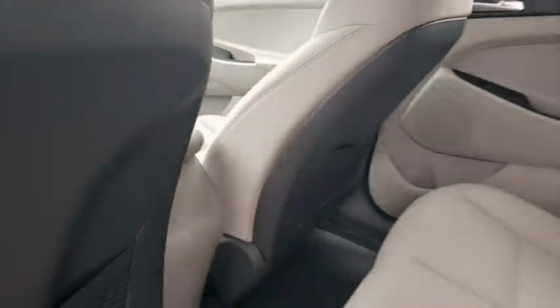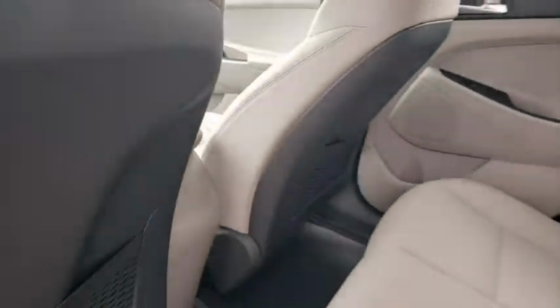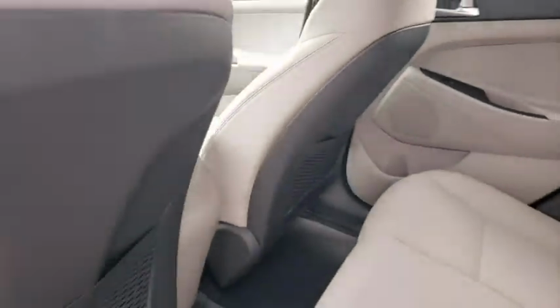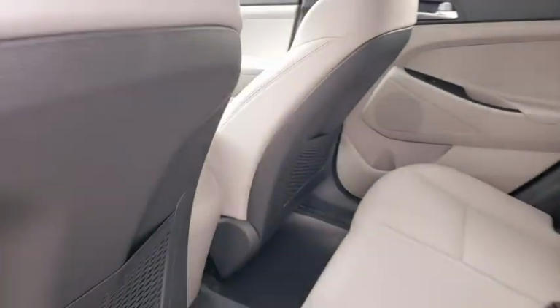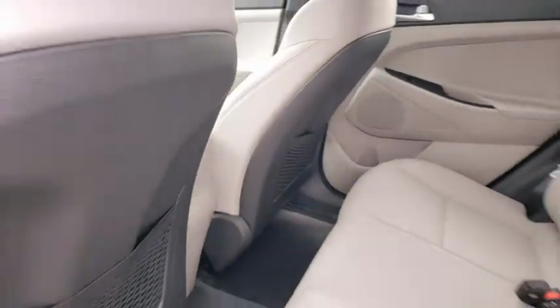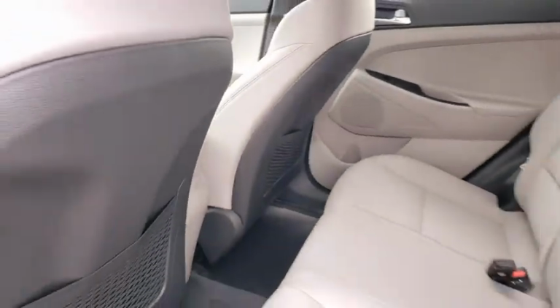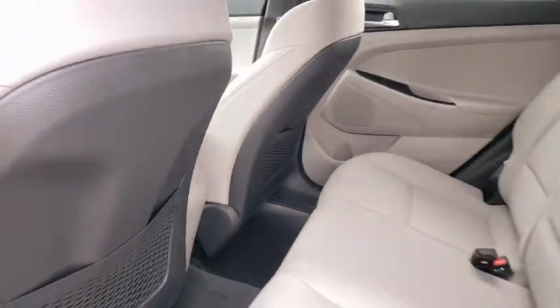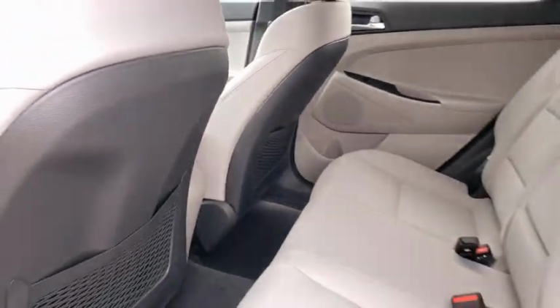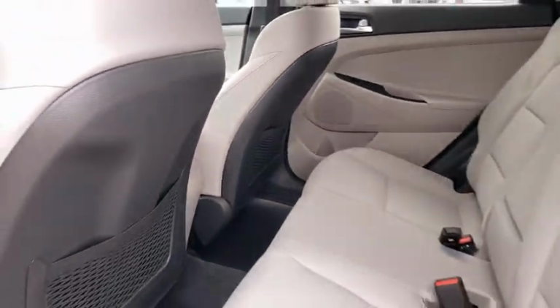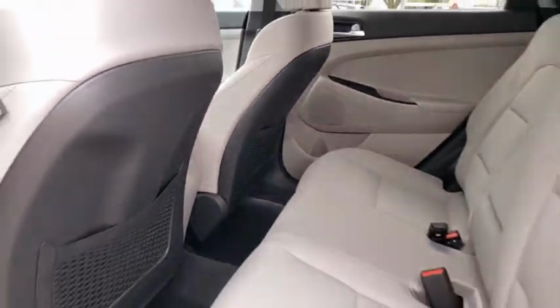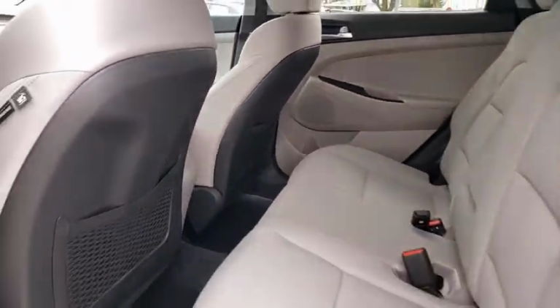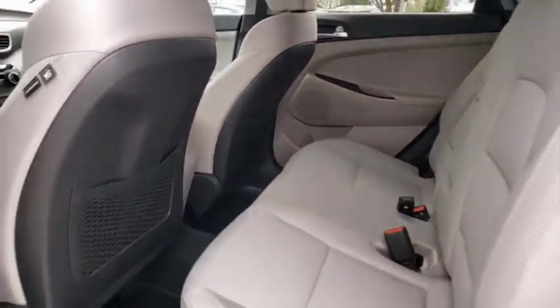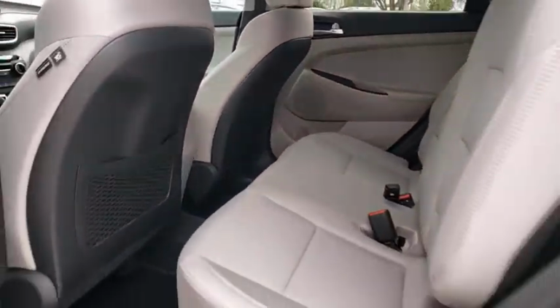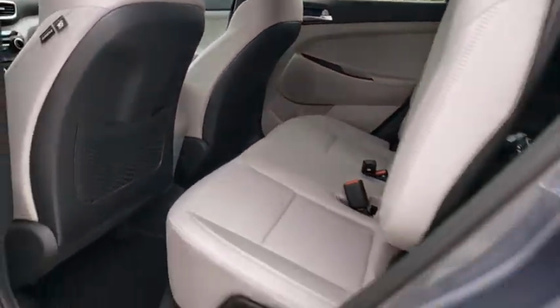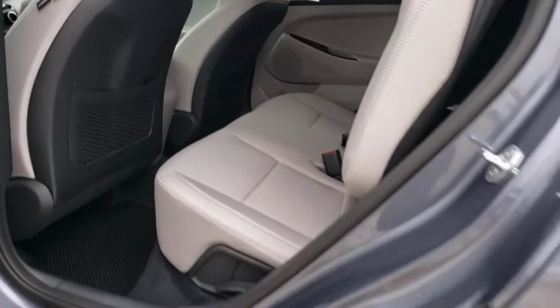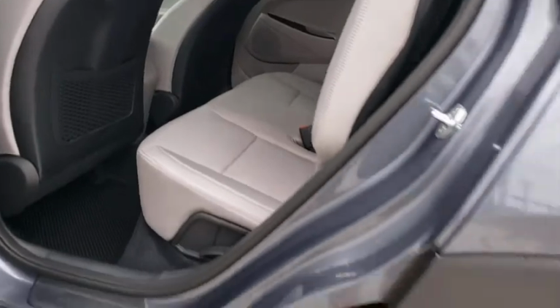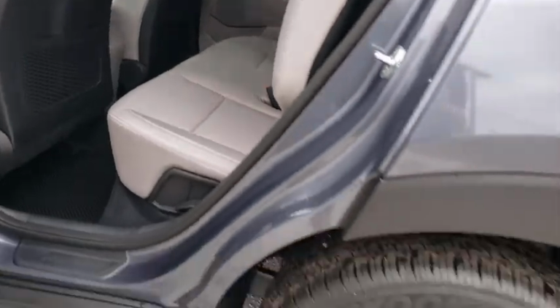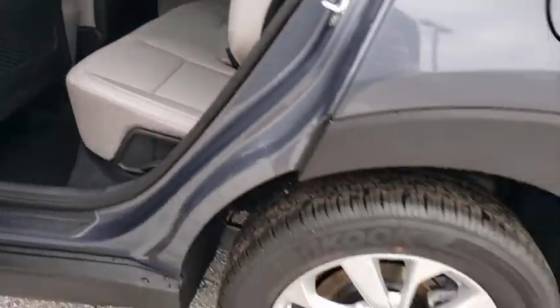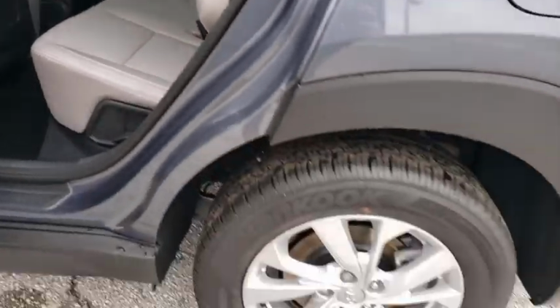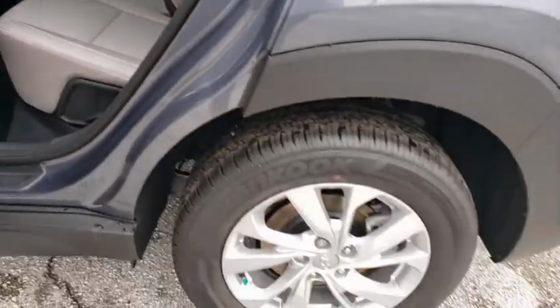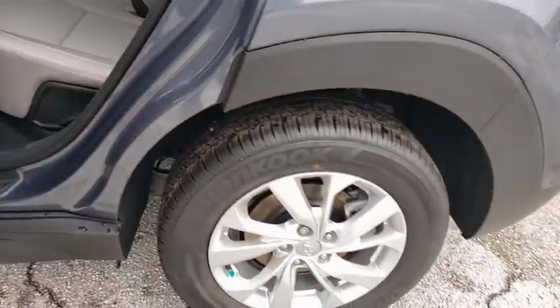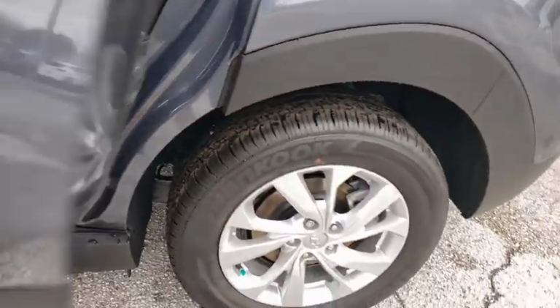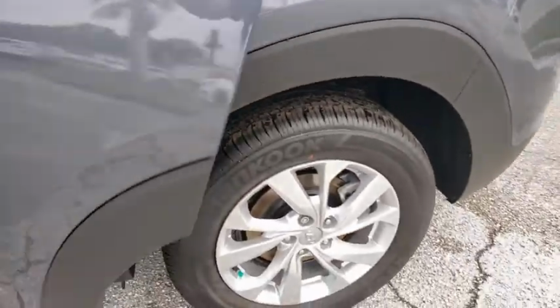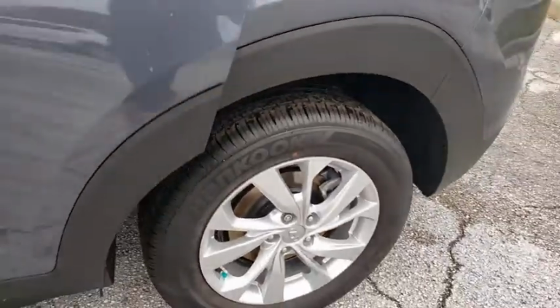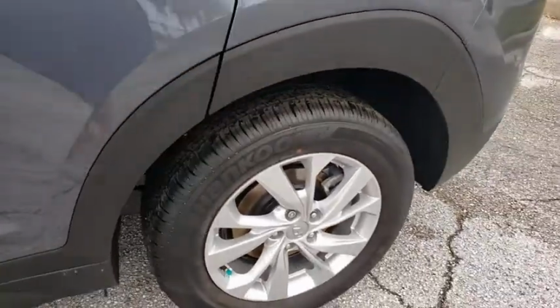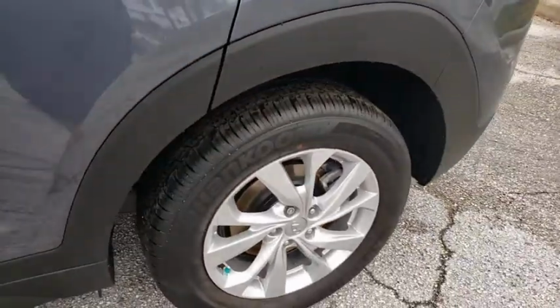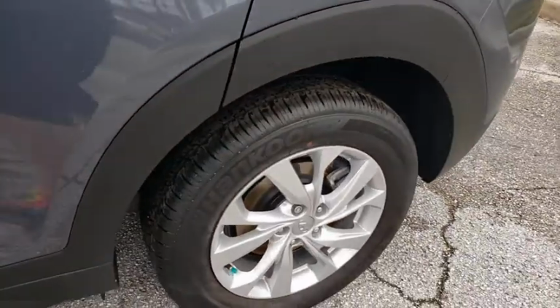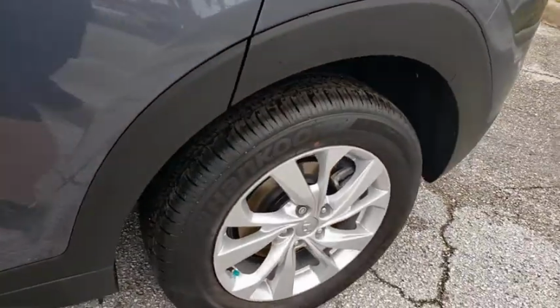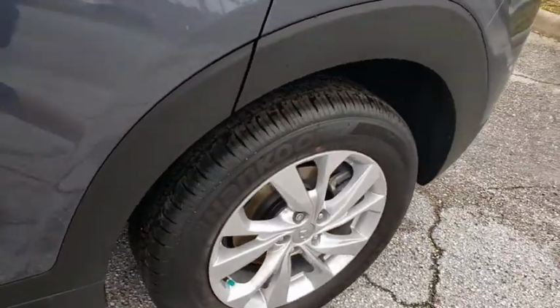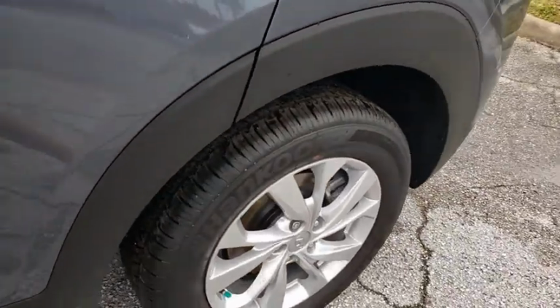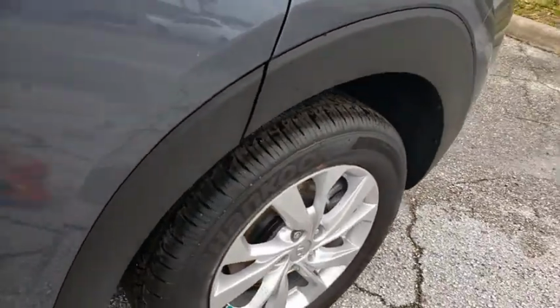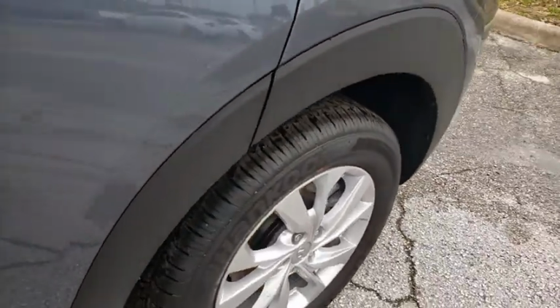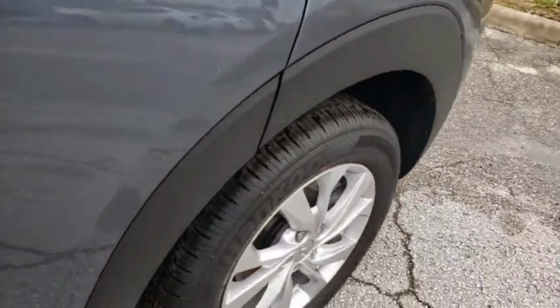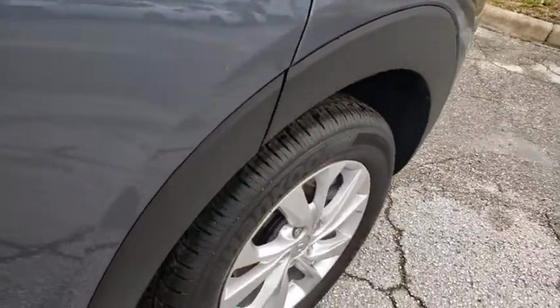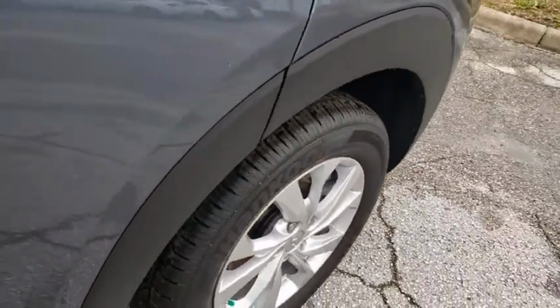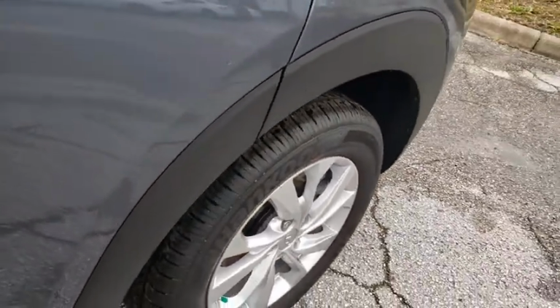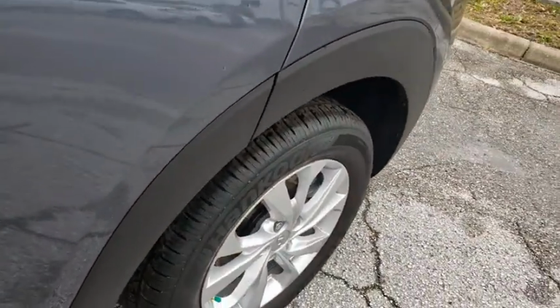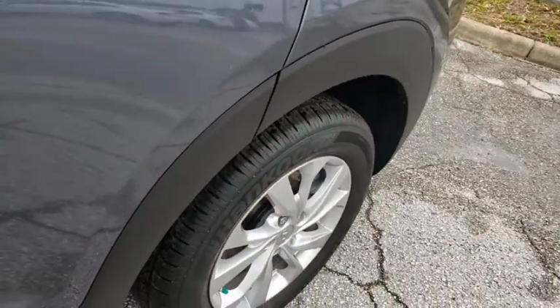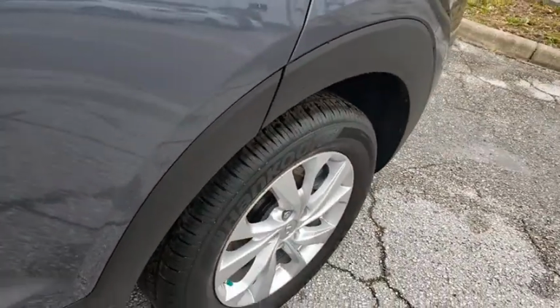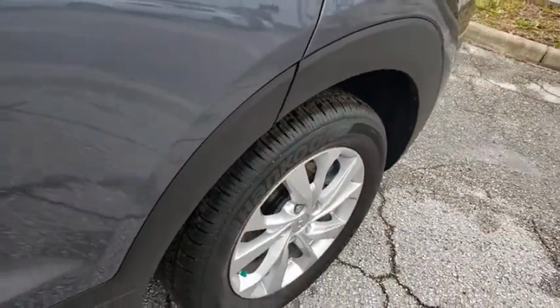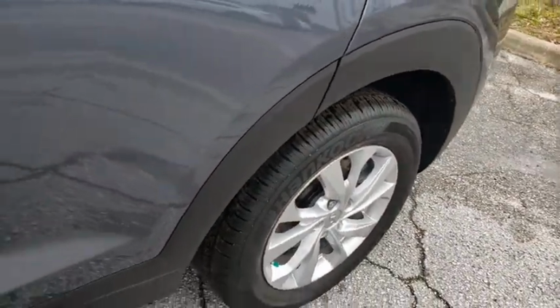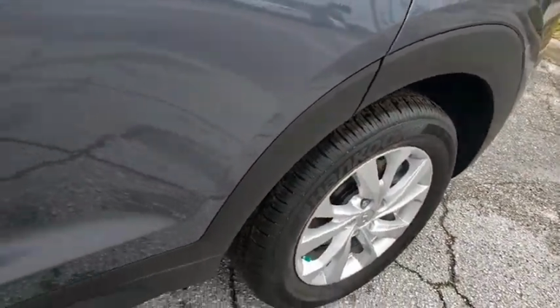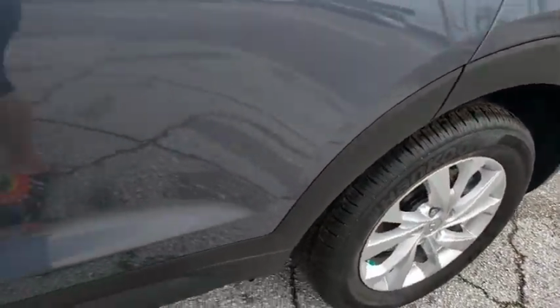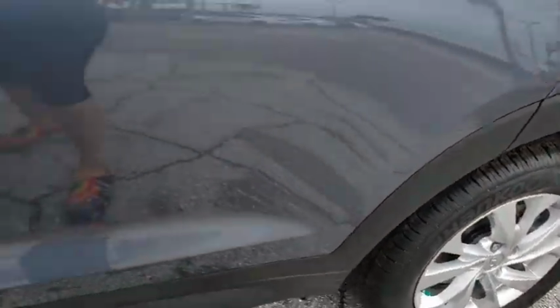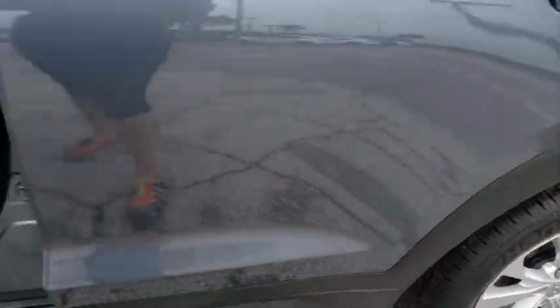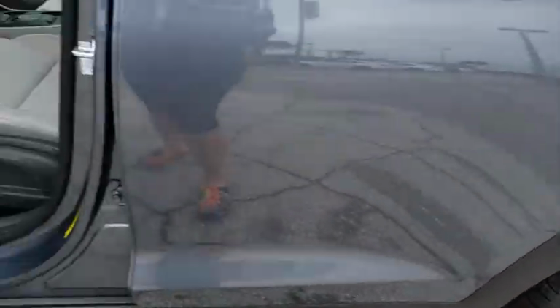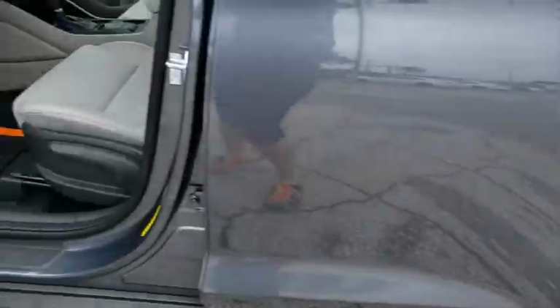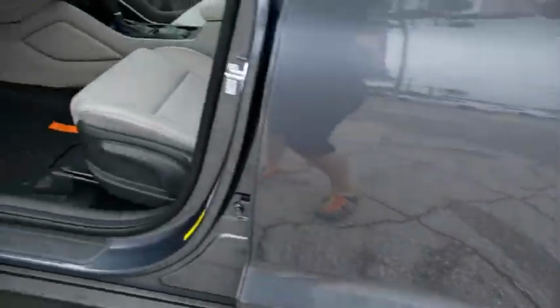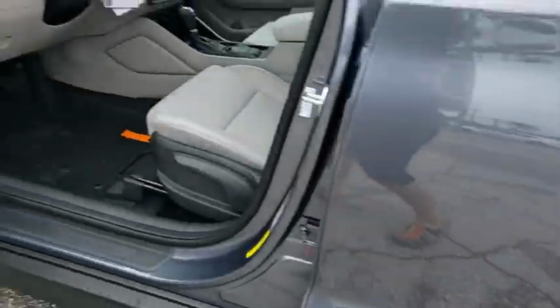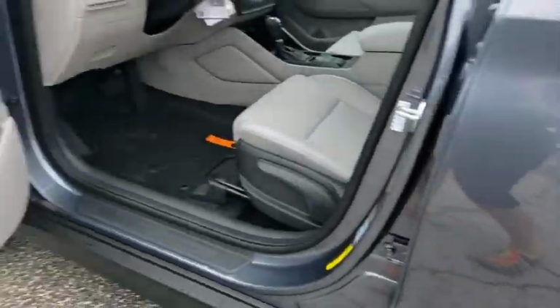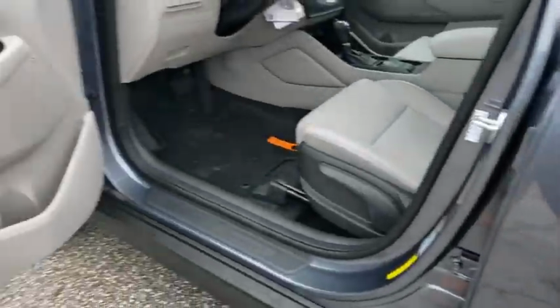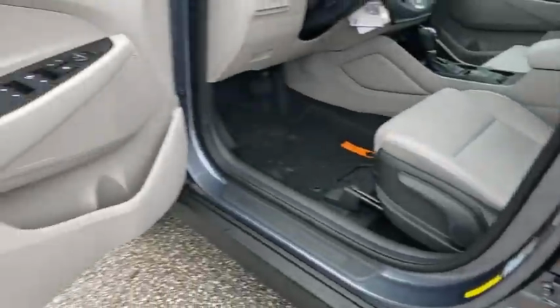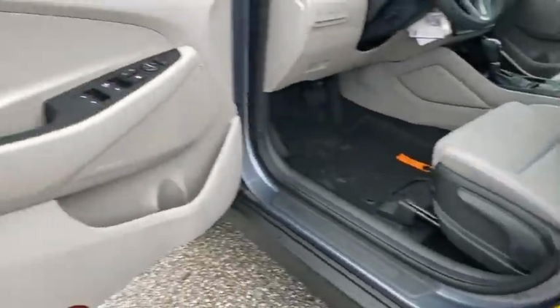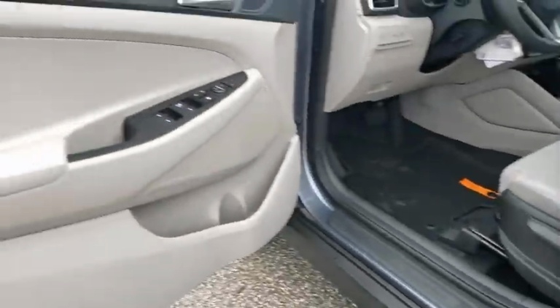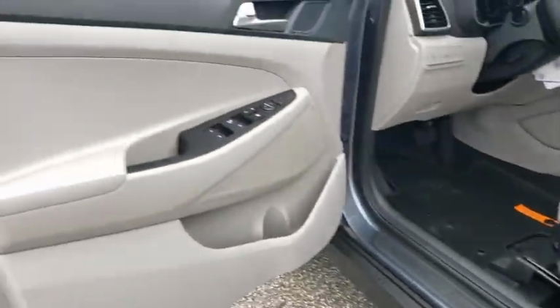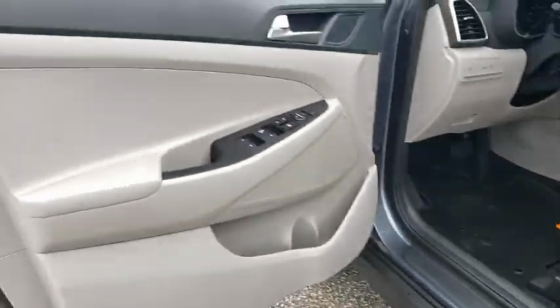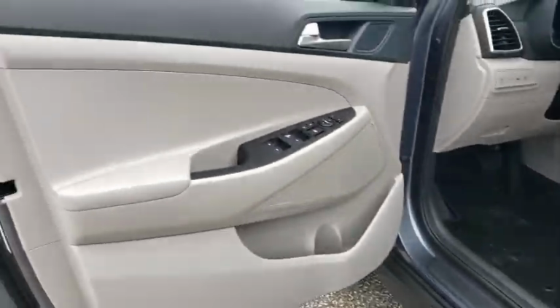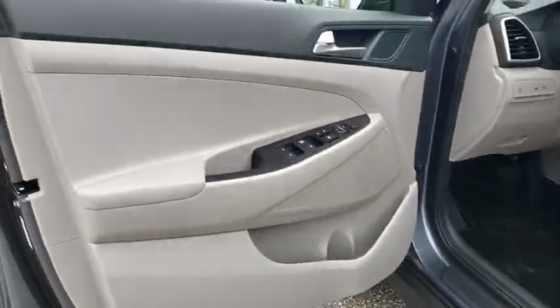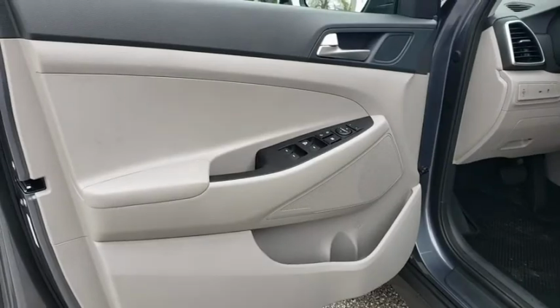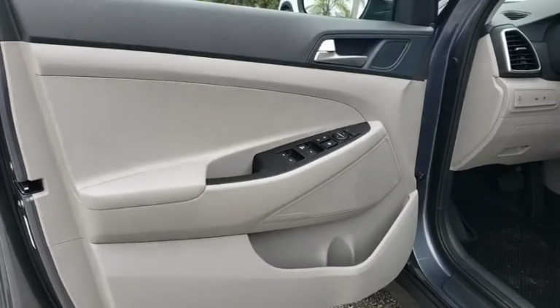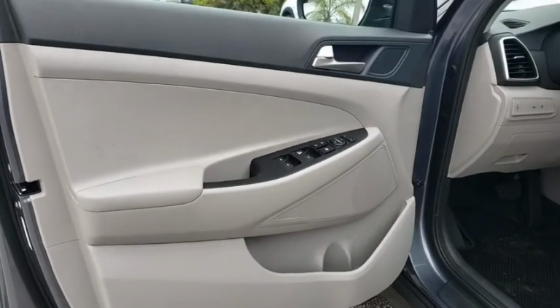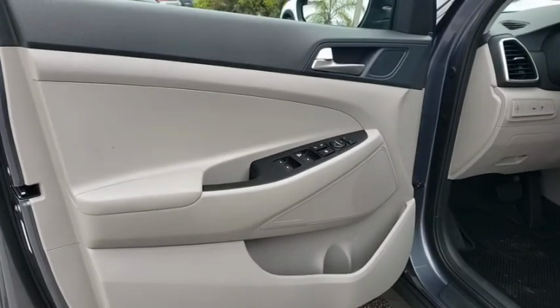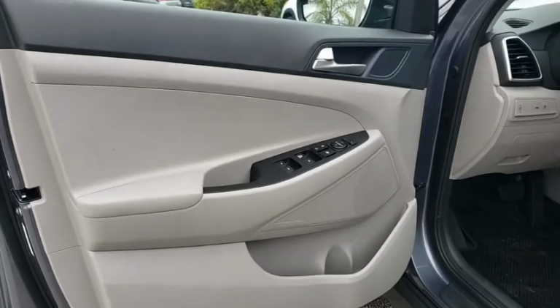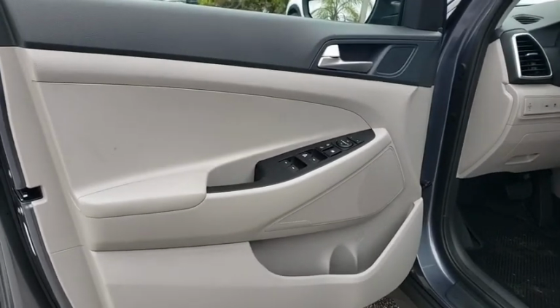Carpeted floor mats, remote keyless entry, cargo cover, brake assist, tachometer, rear window wiper, front reading lamps.